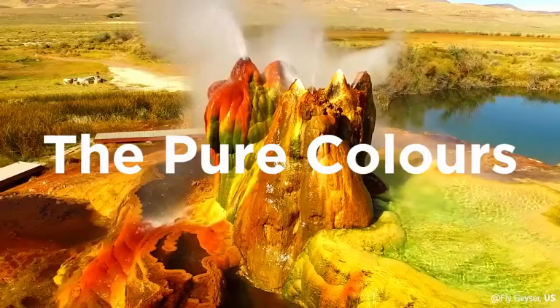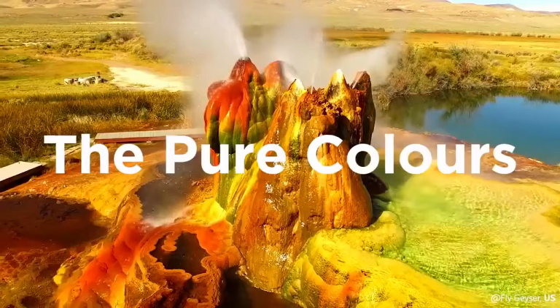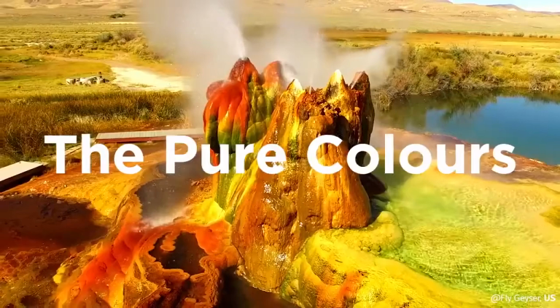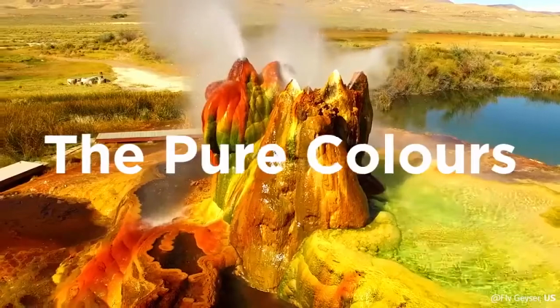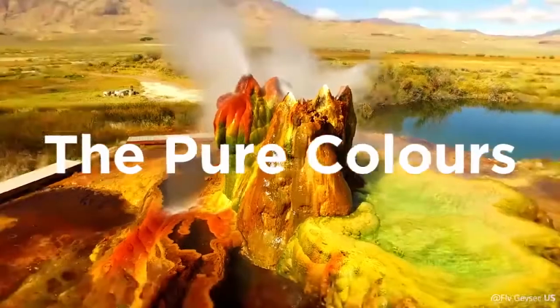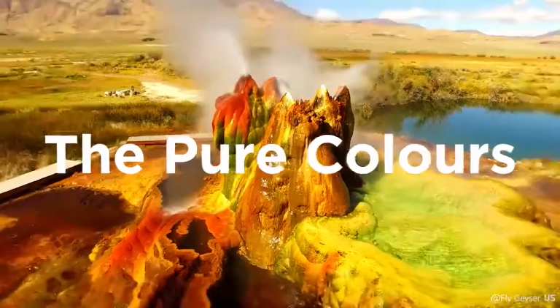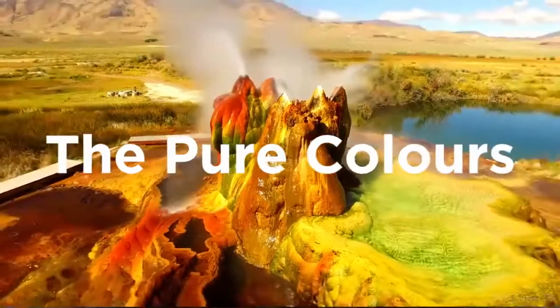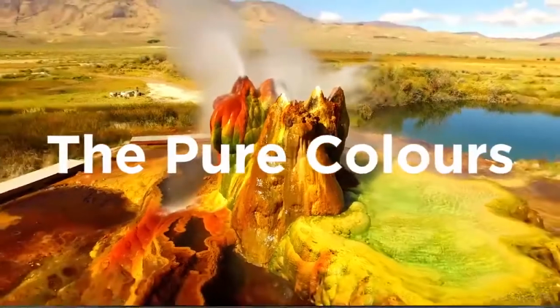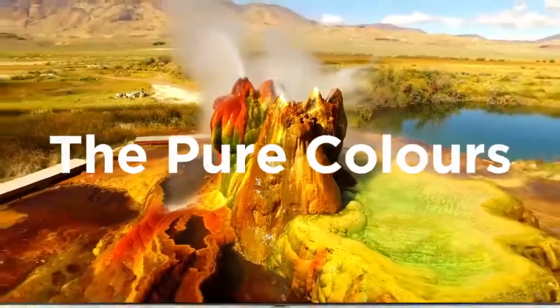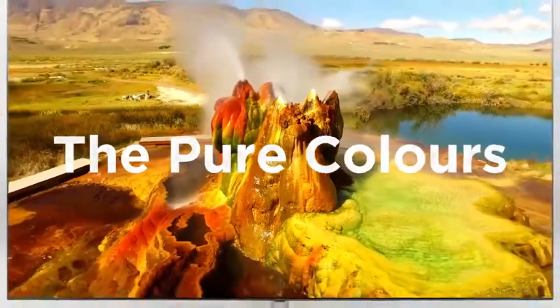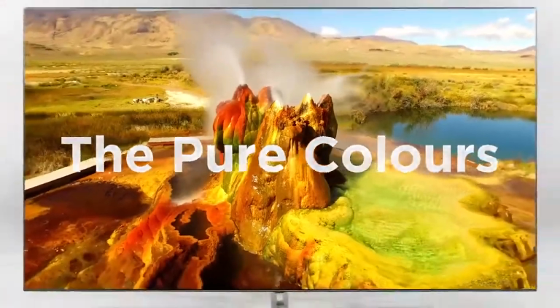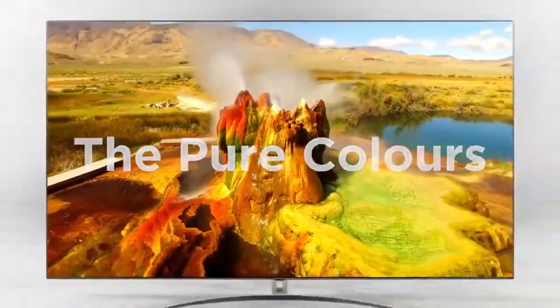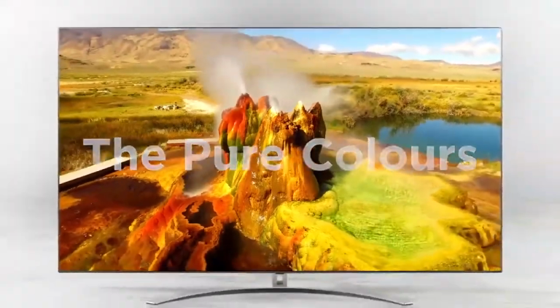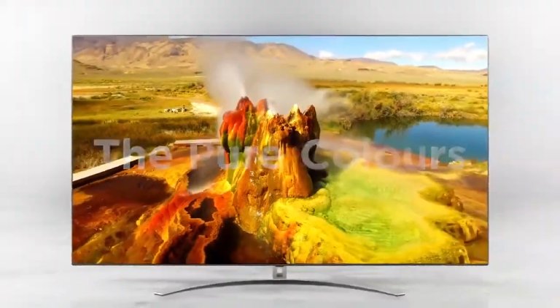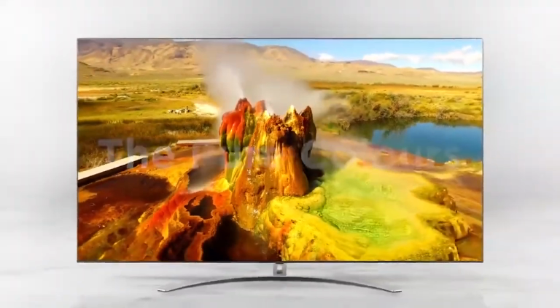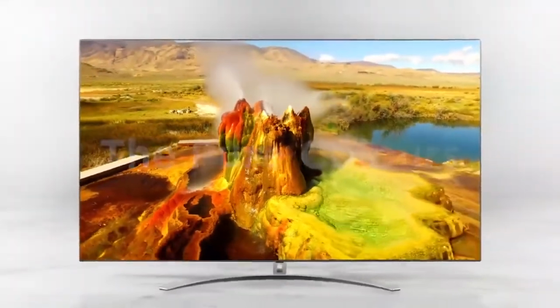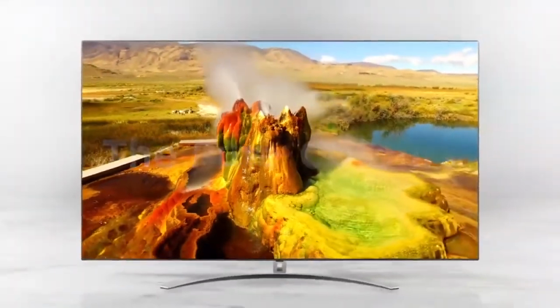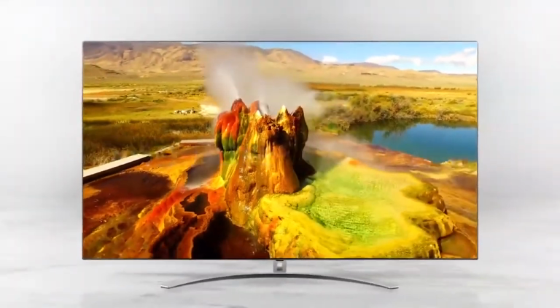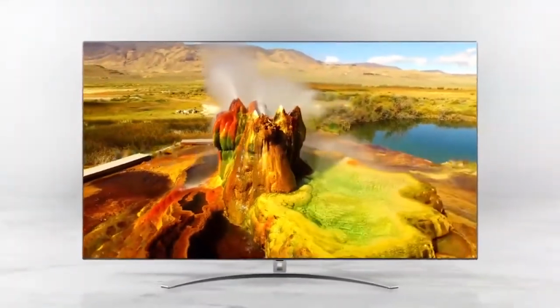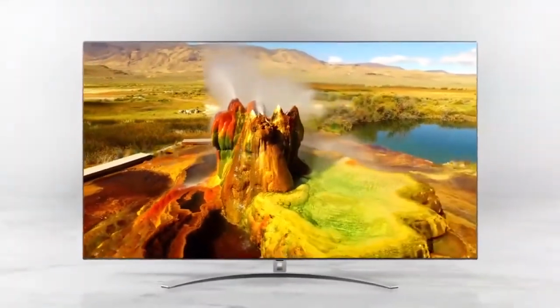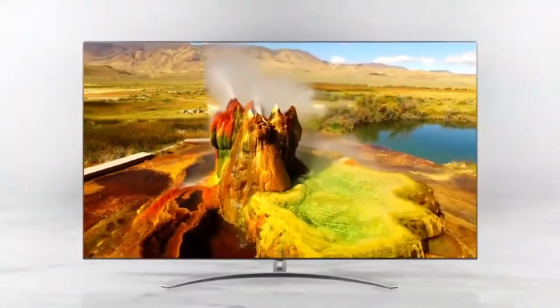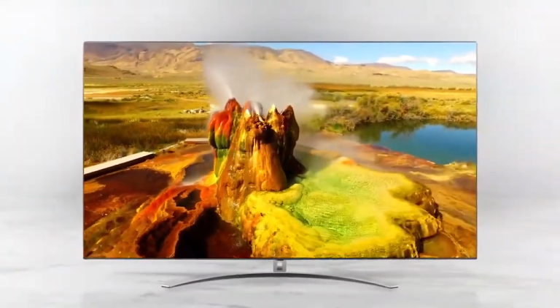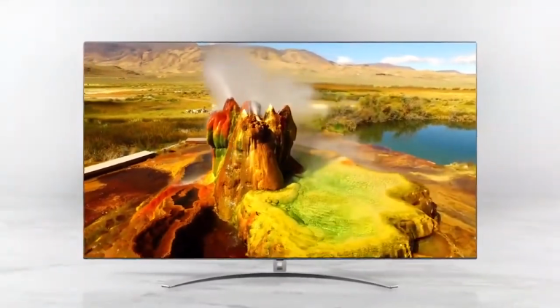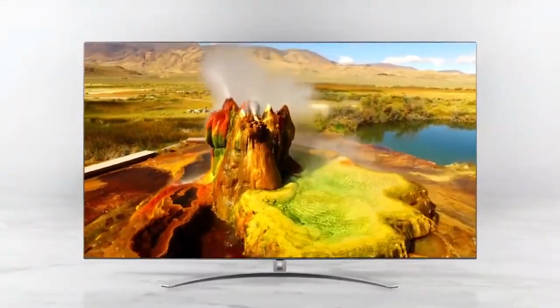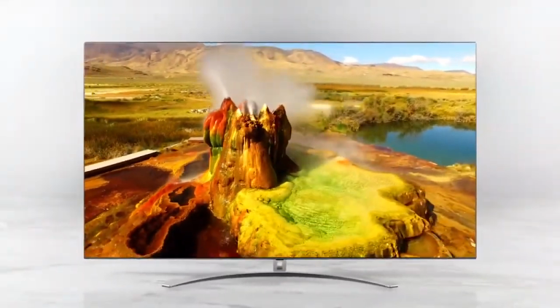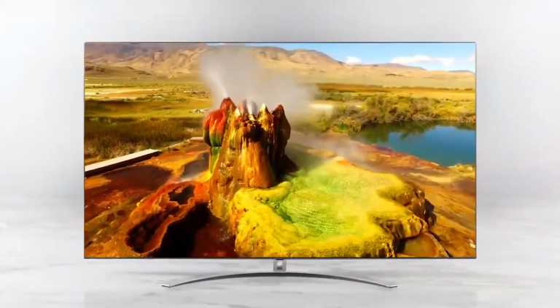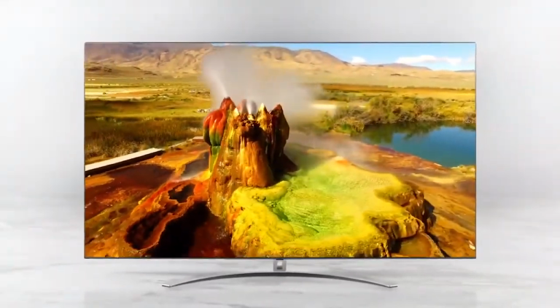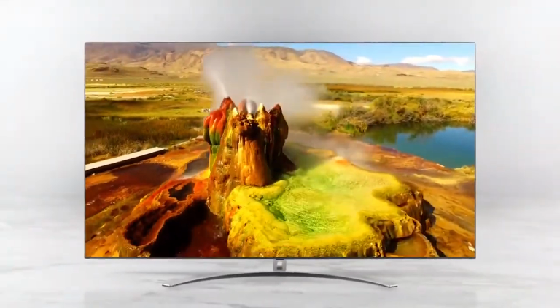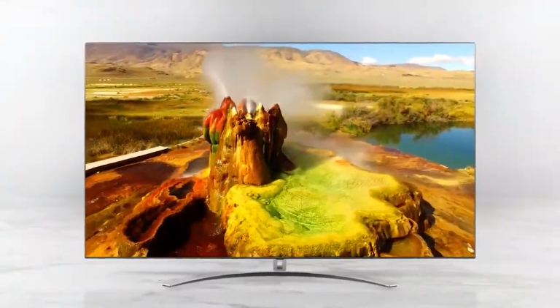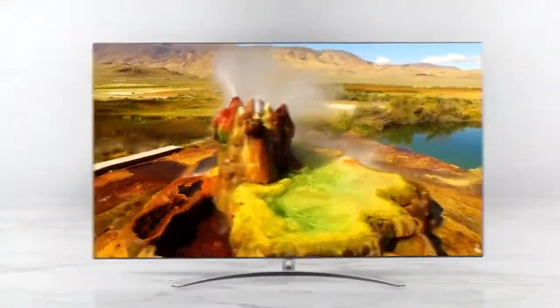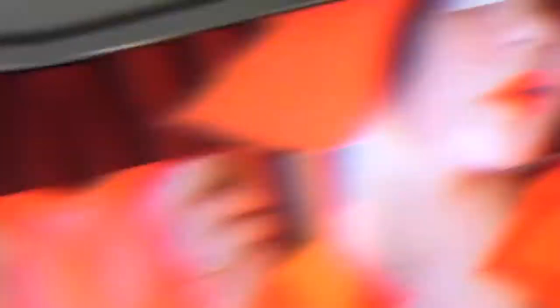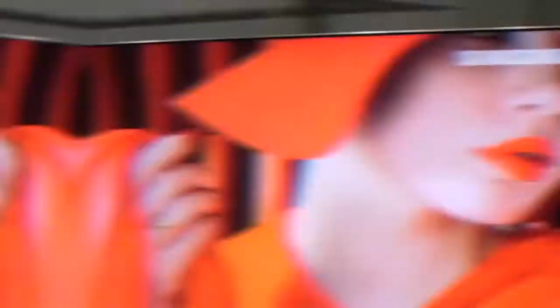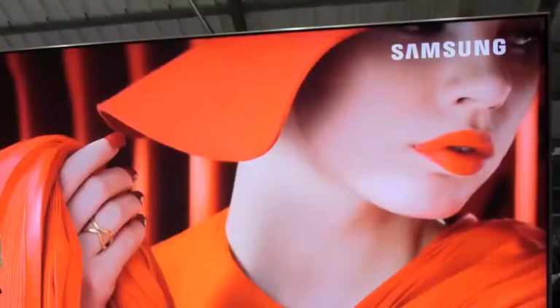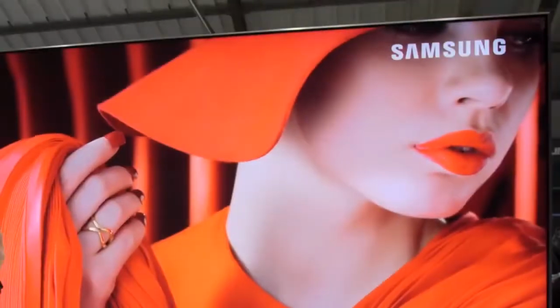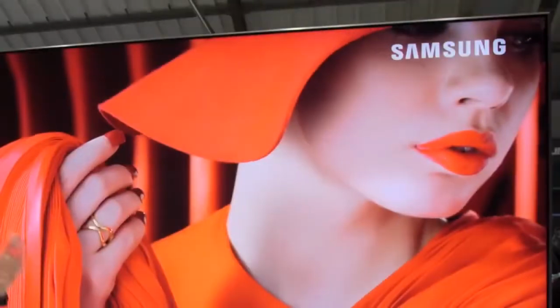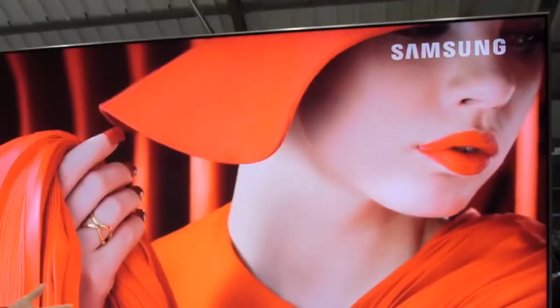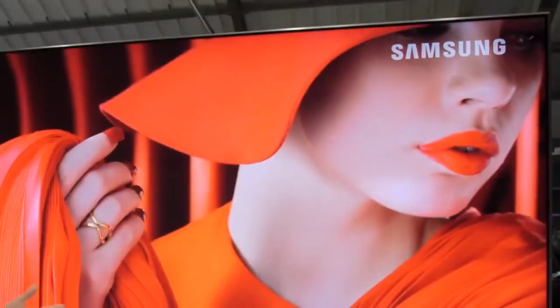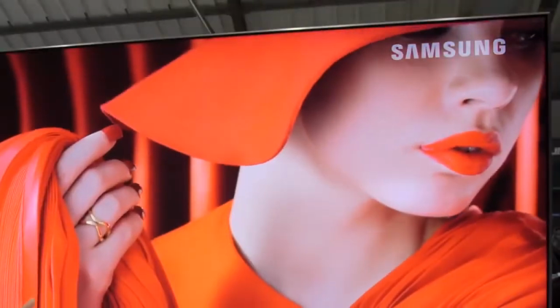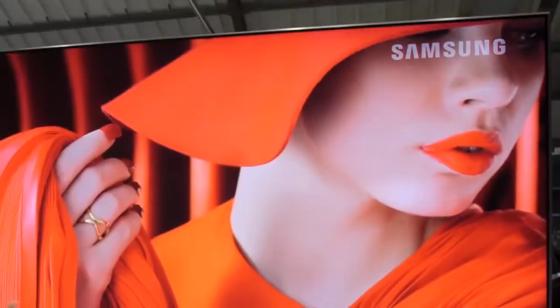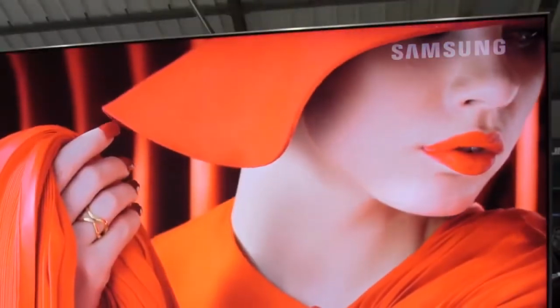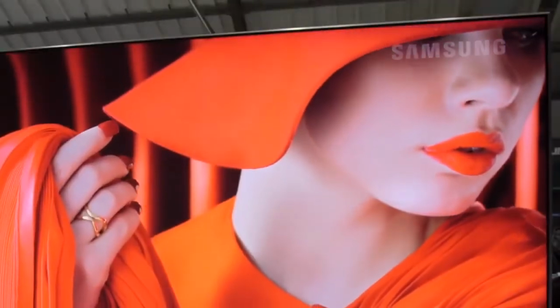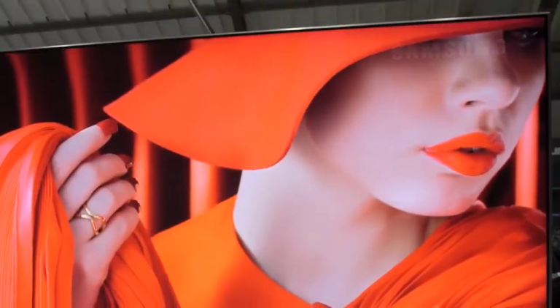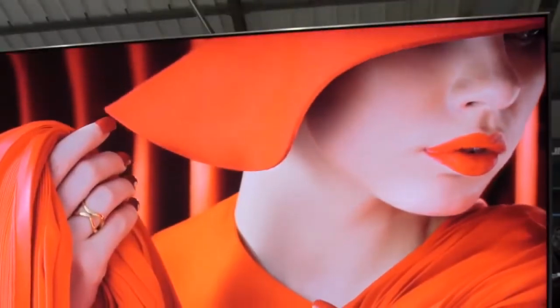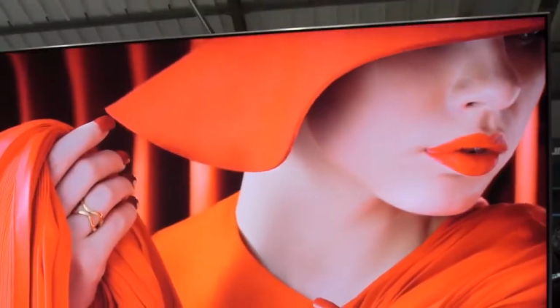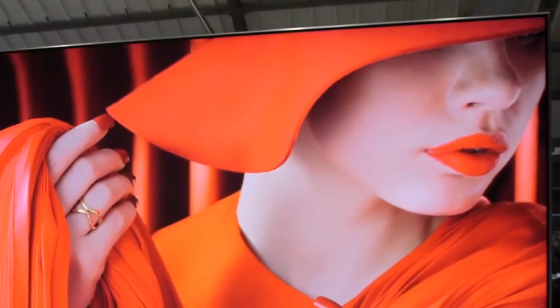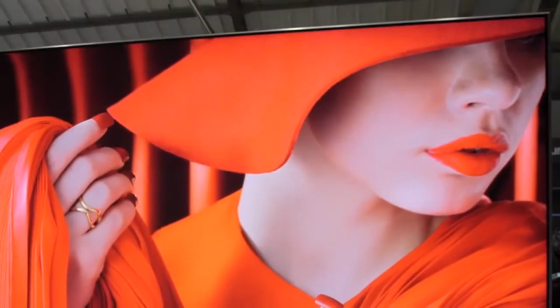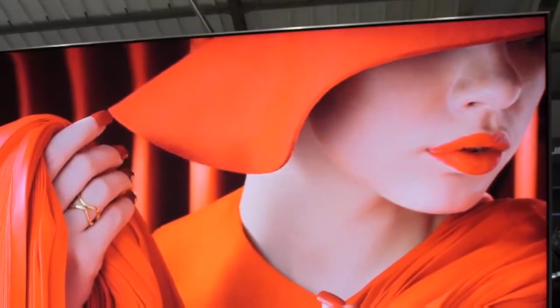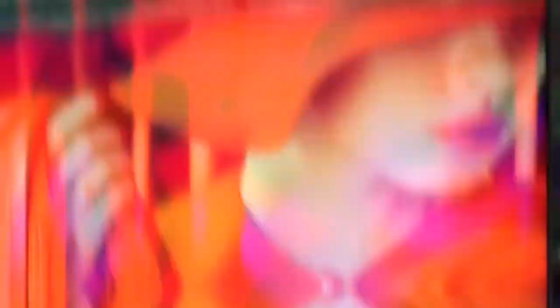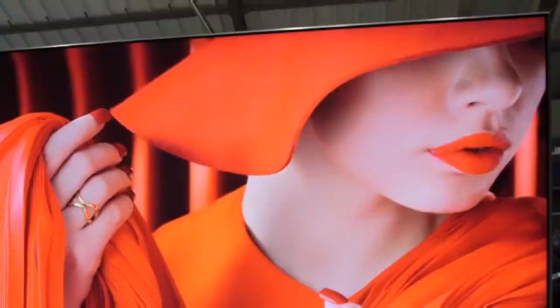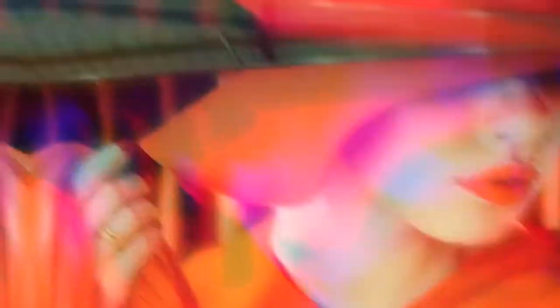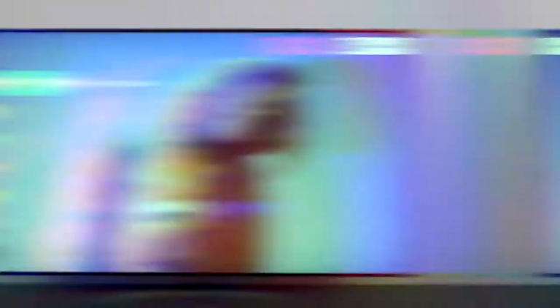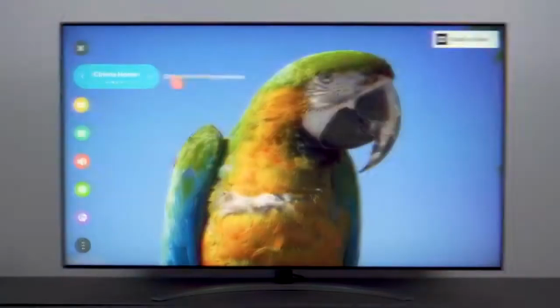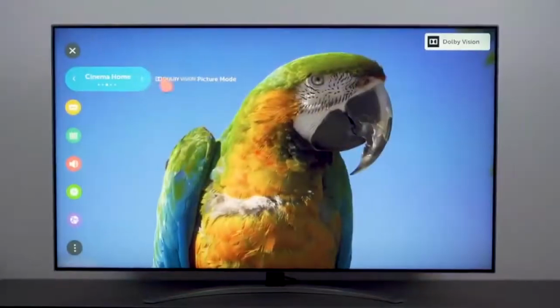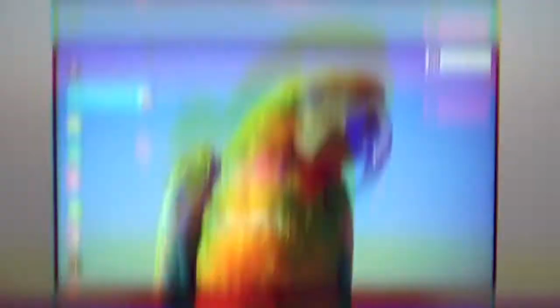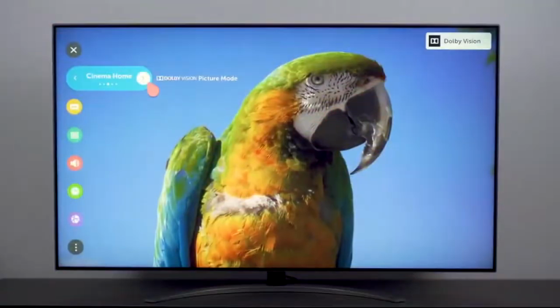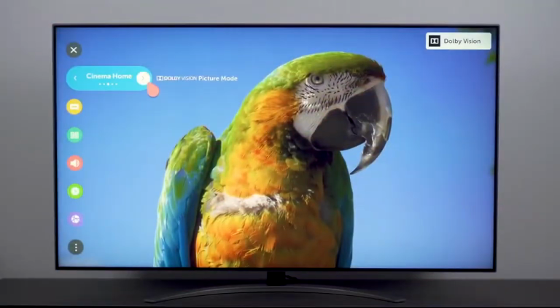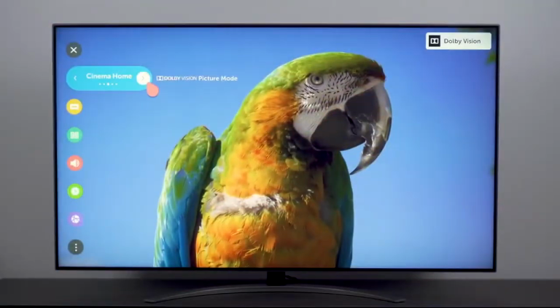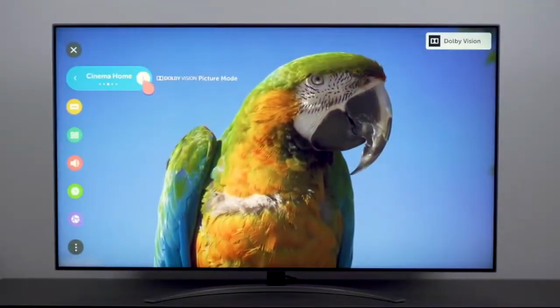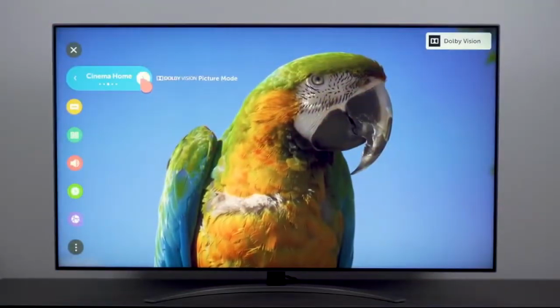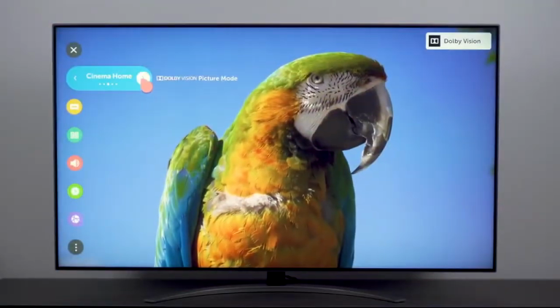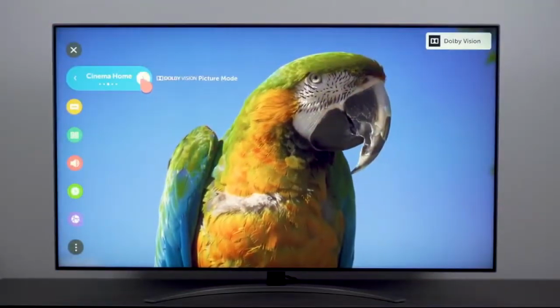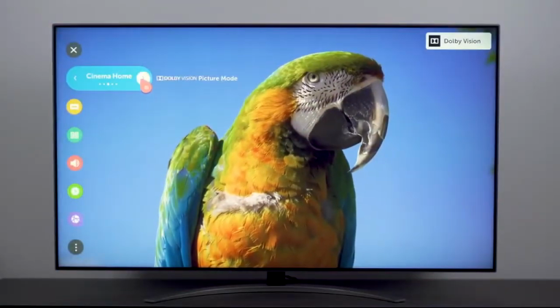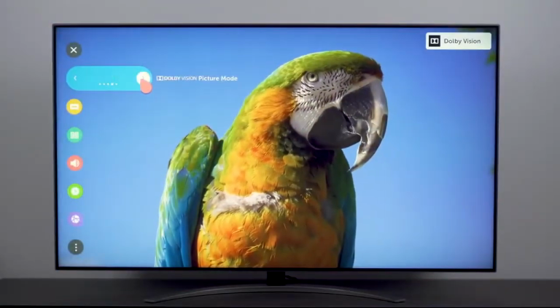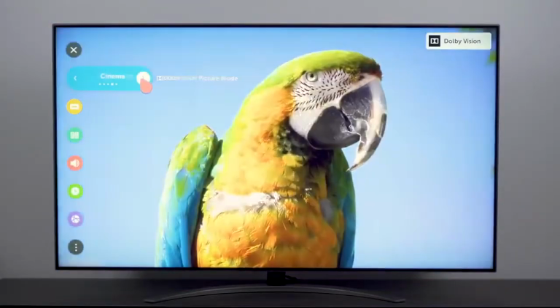Are you wondering what the best 4K TV is for this year? If so, stay tuned, because by the end of this short video, you'll know exactly which one to choose.